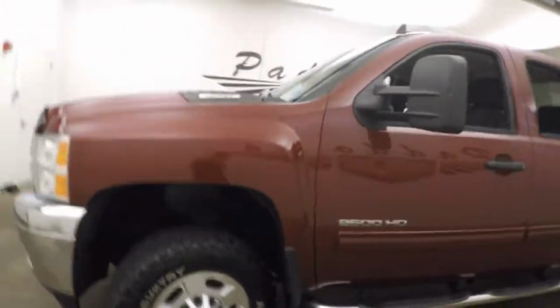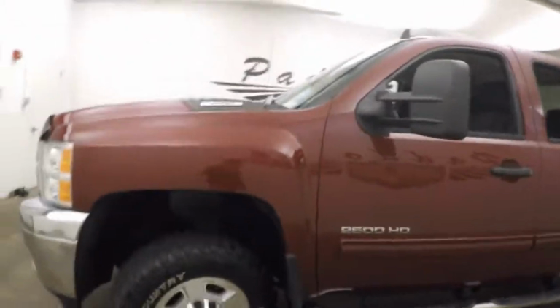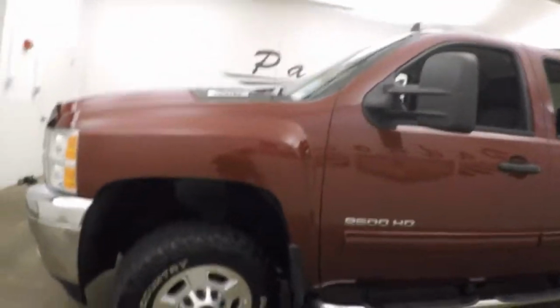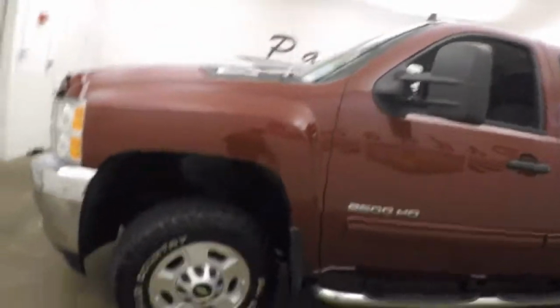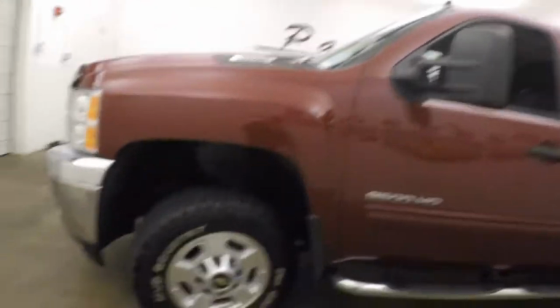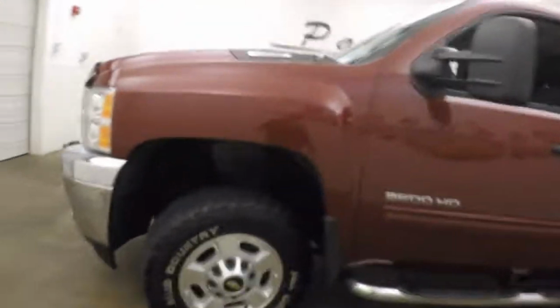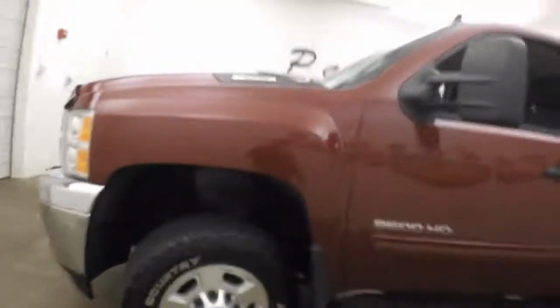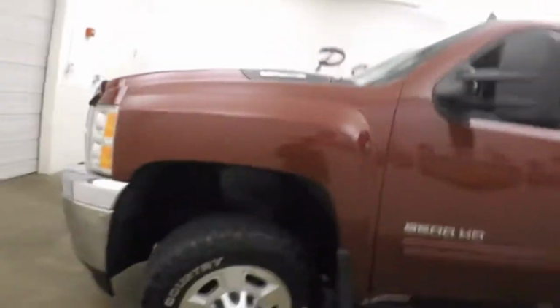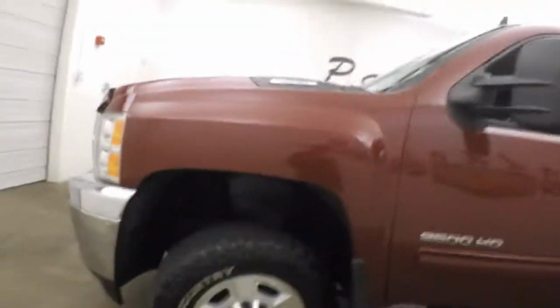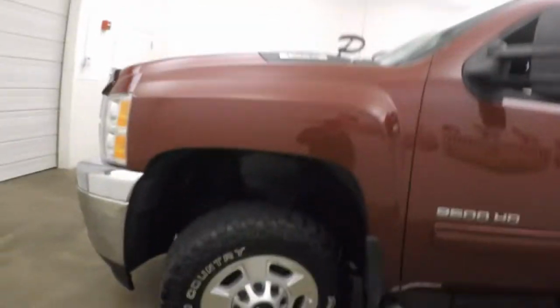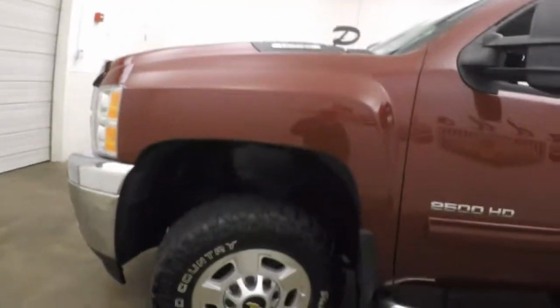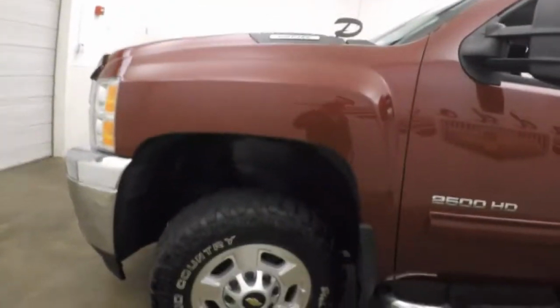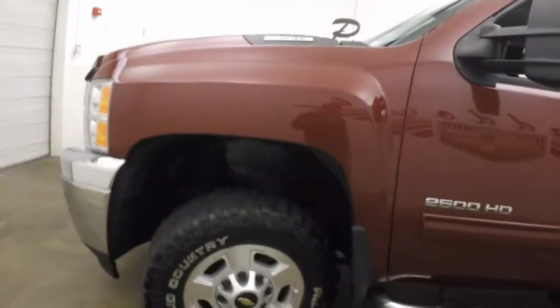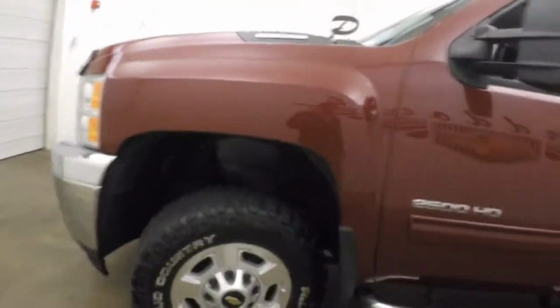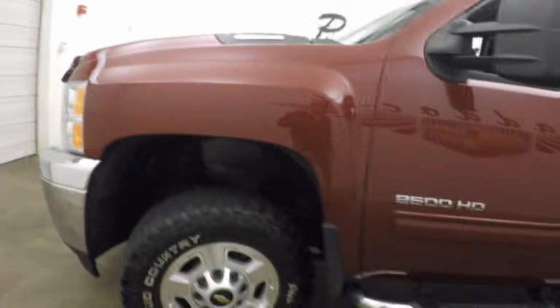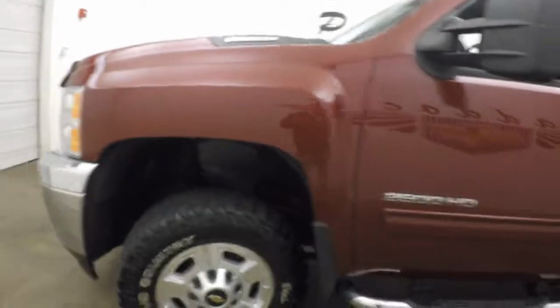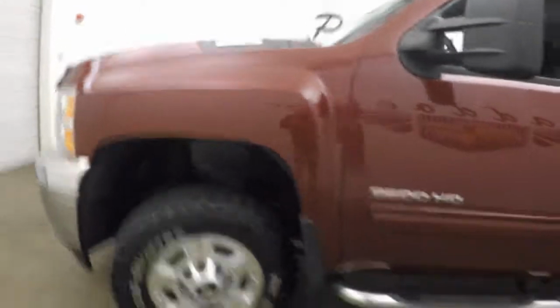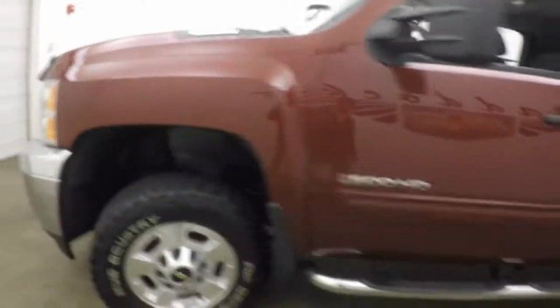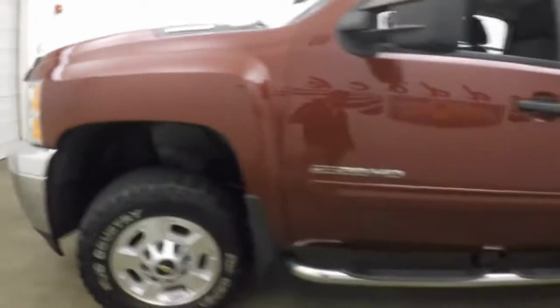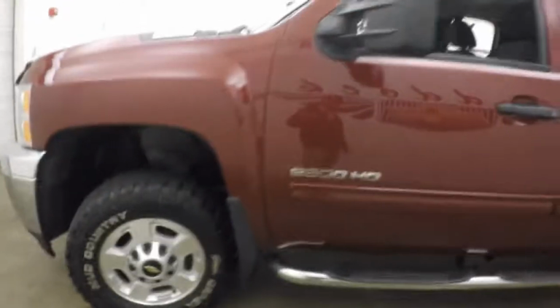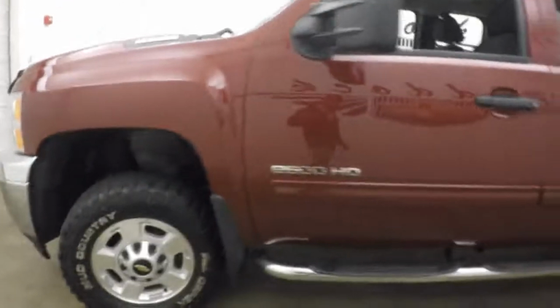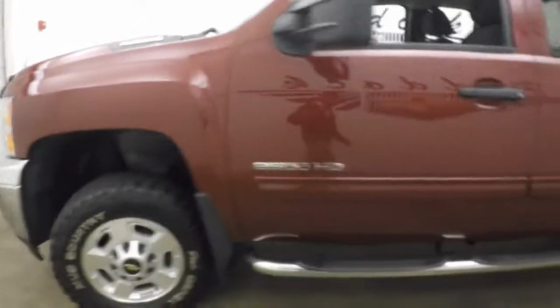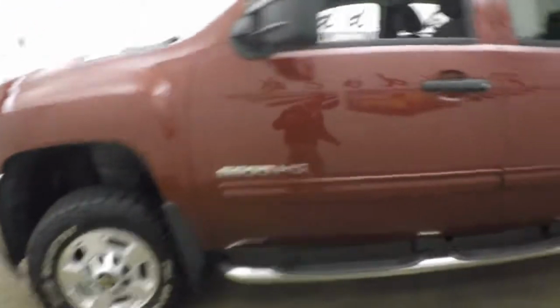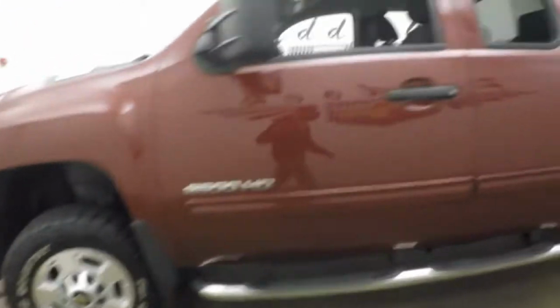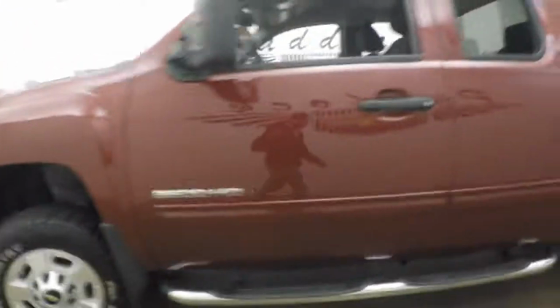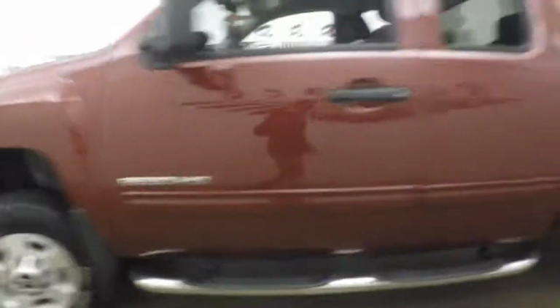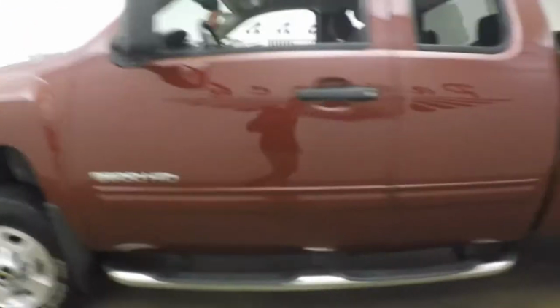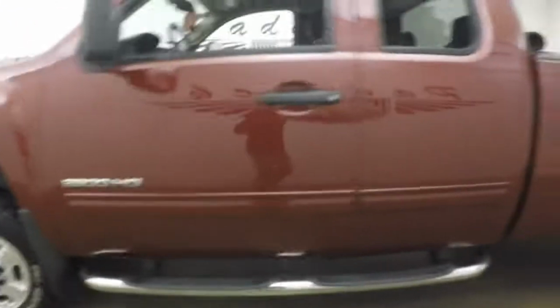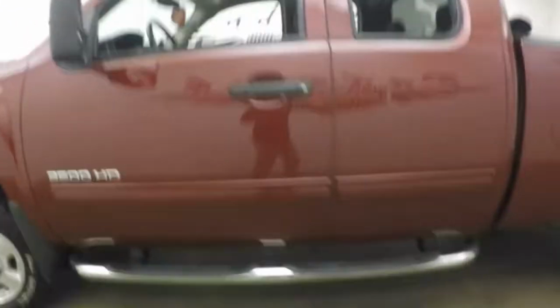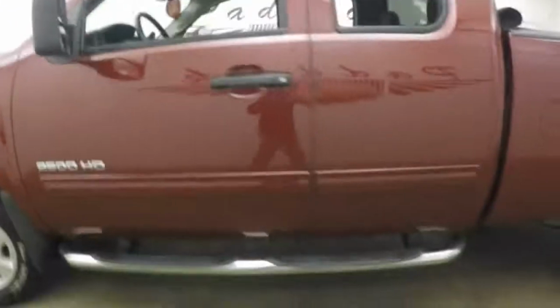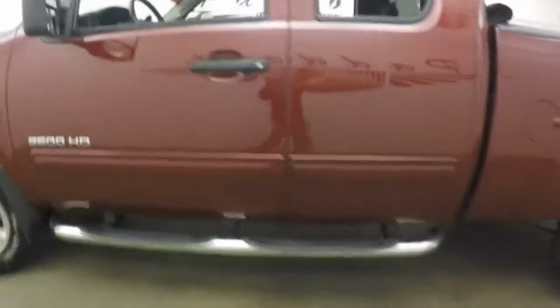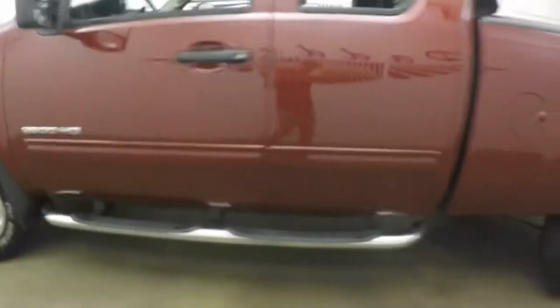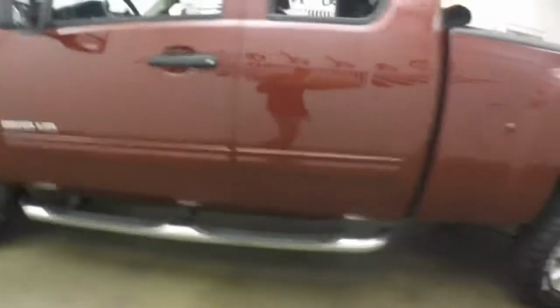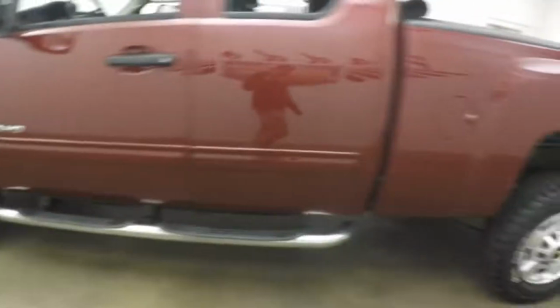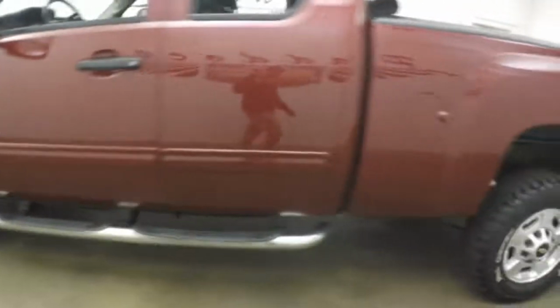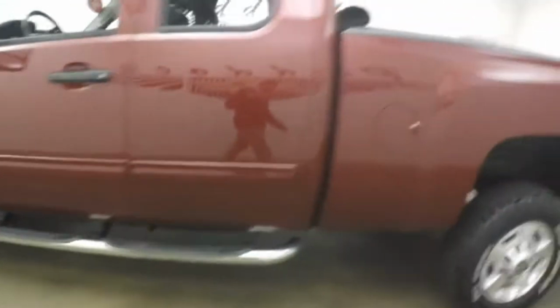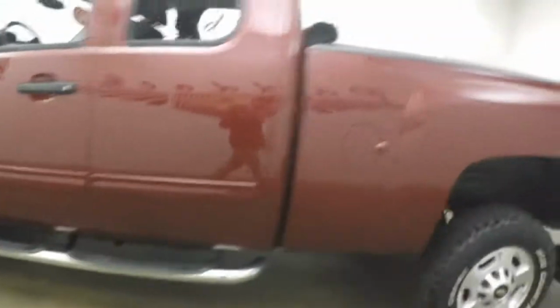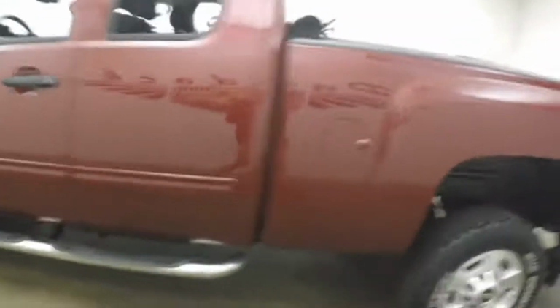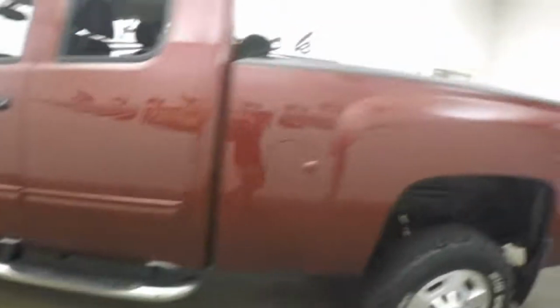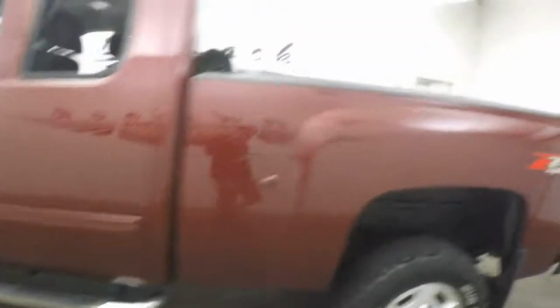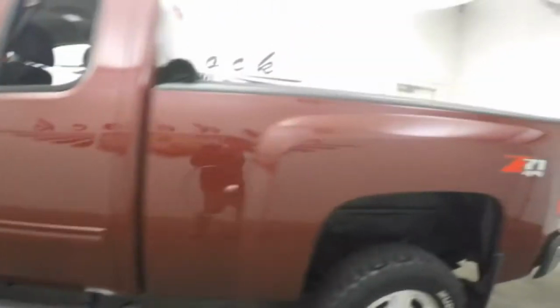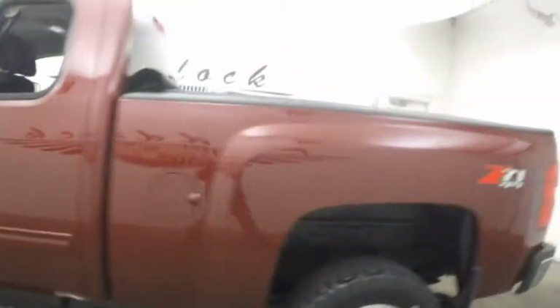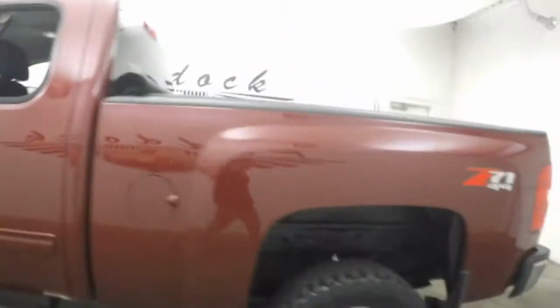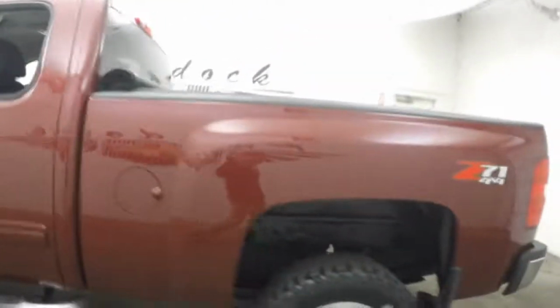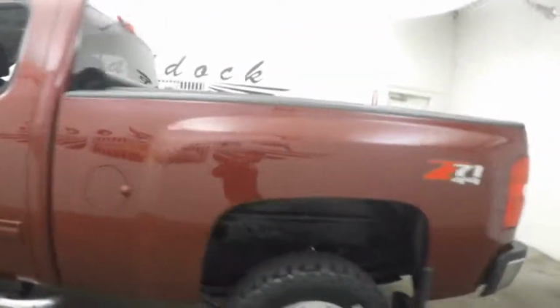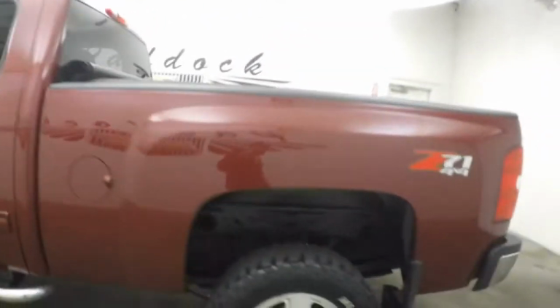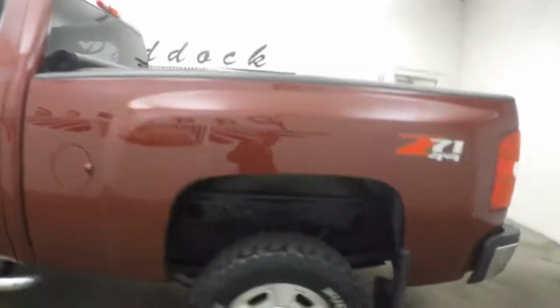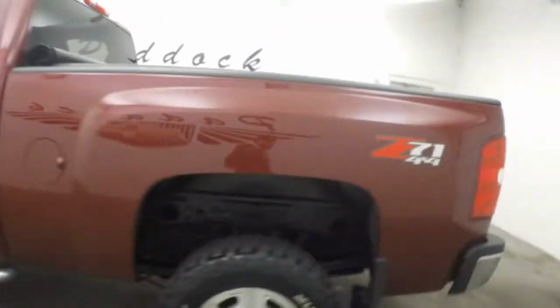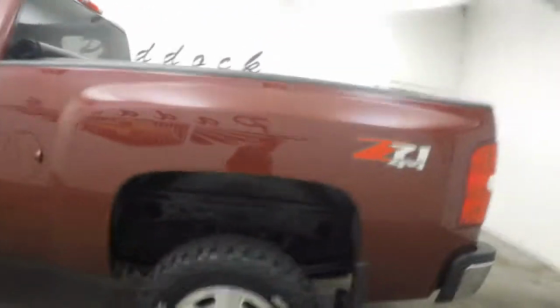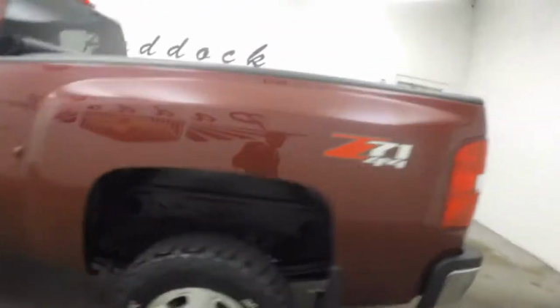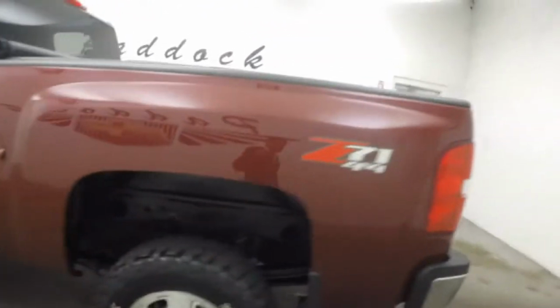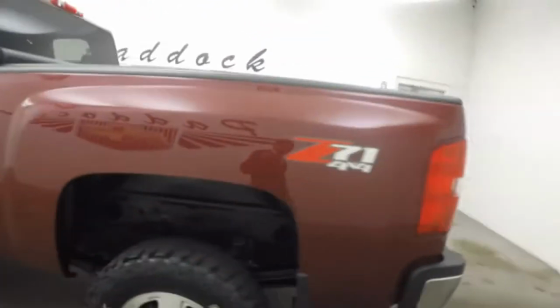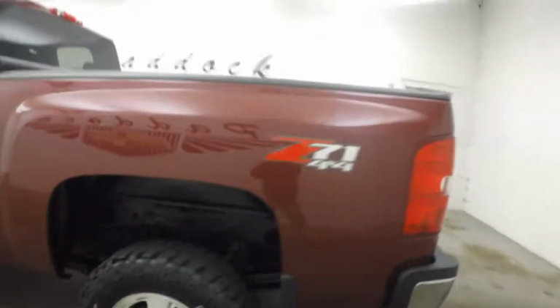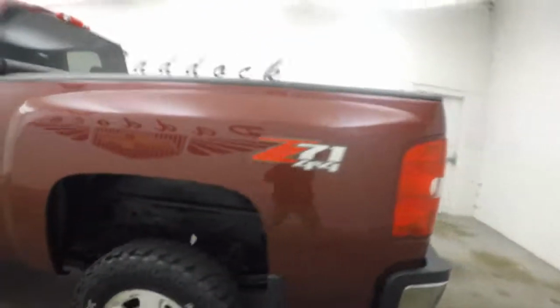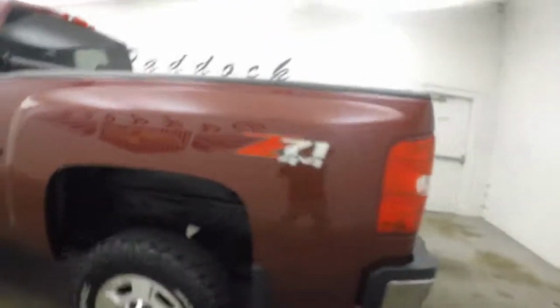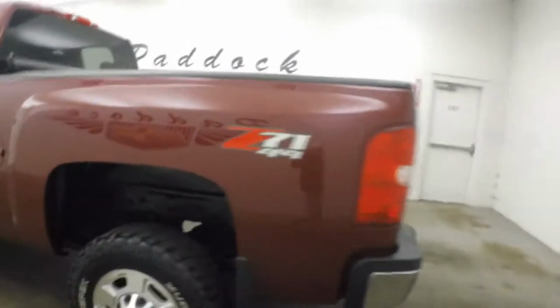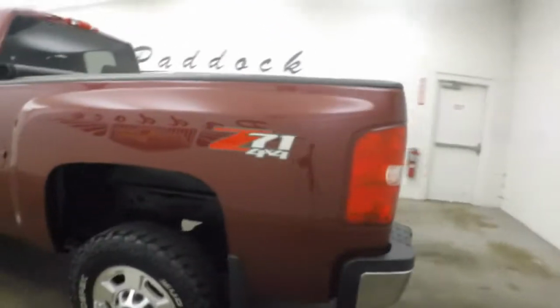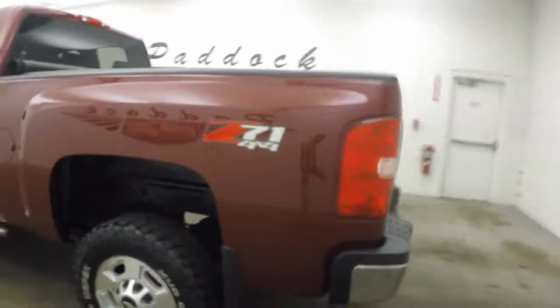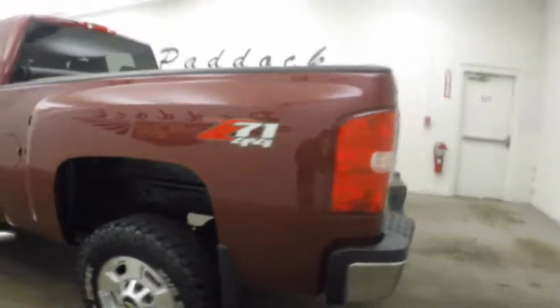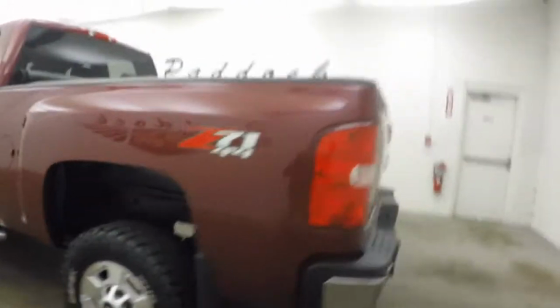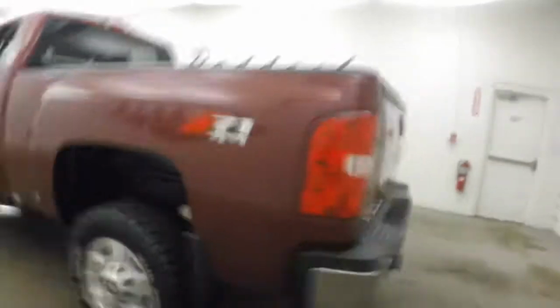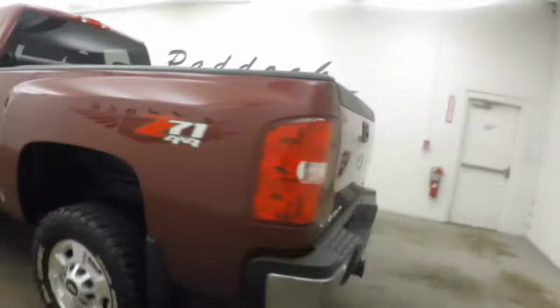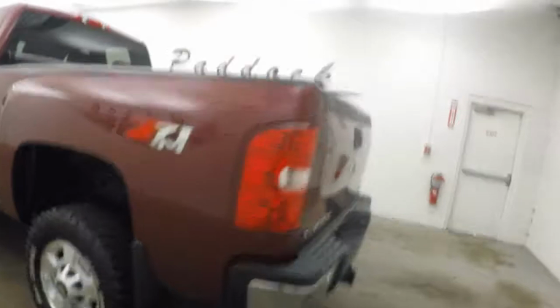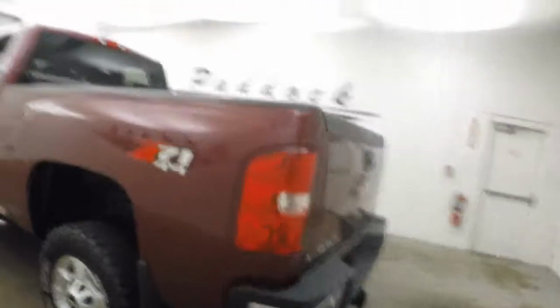It has mud country tires. It has a Z71 4x4 off-road package.